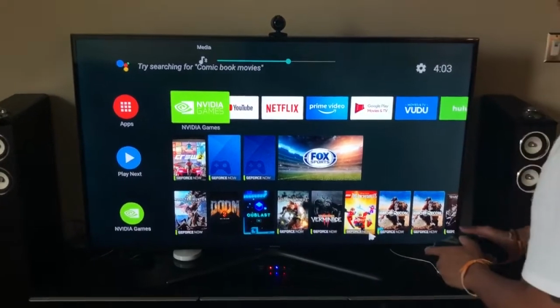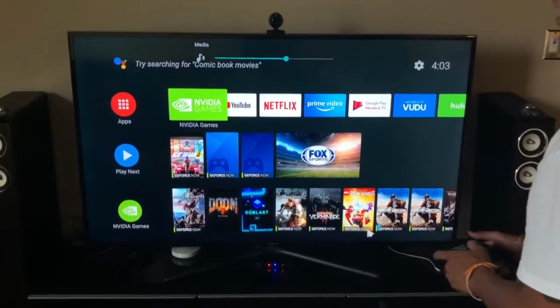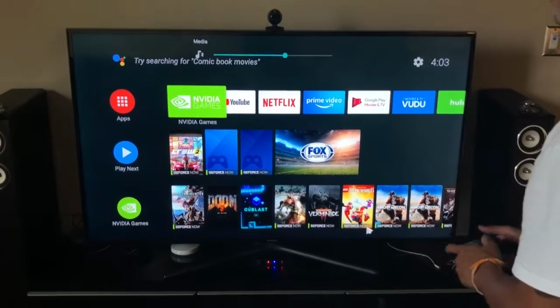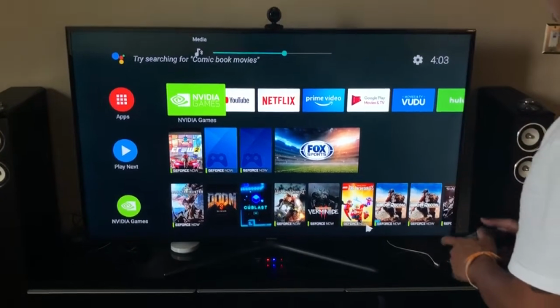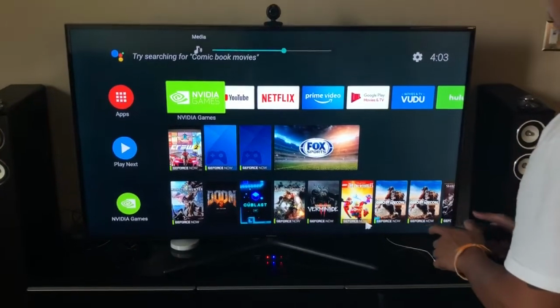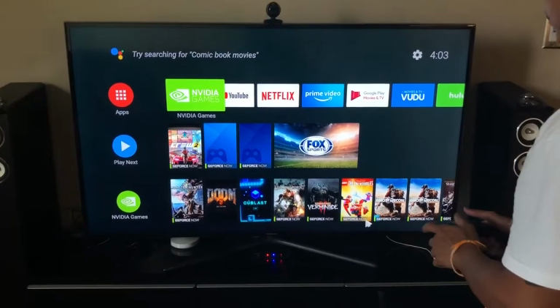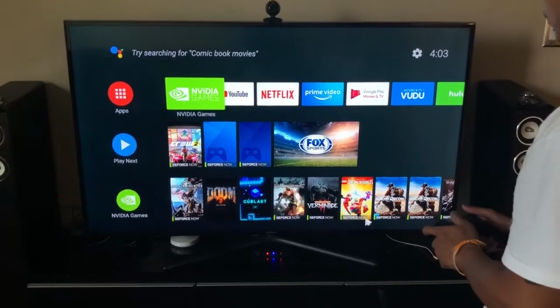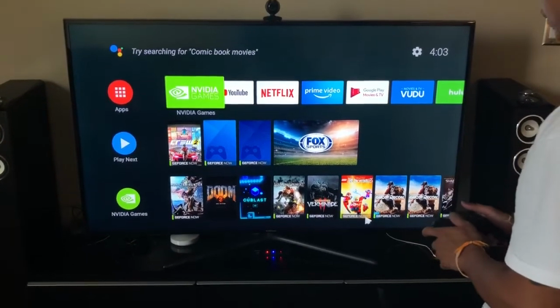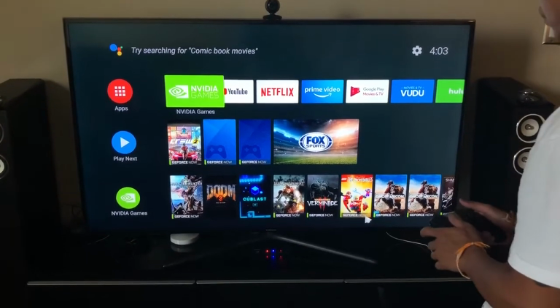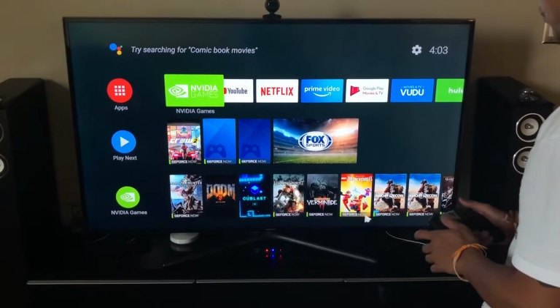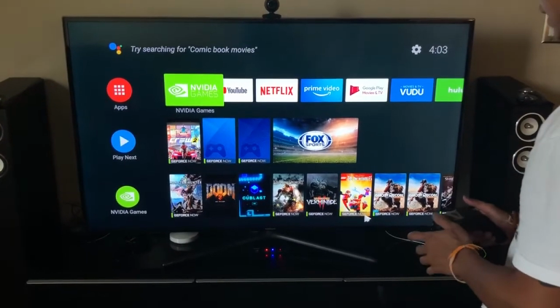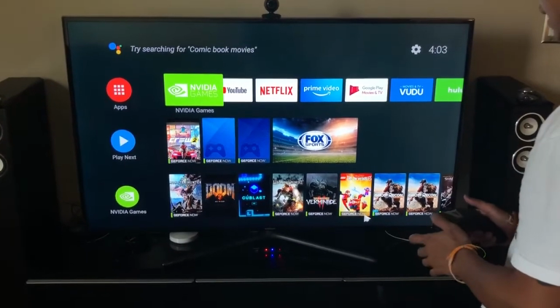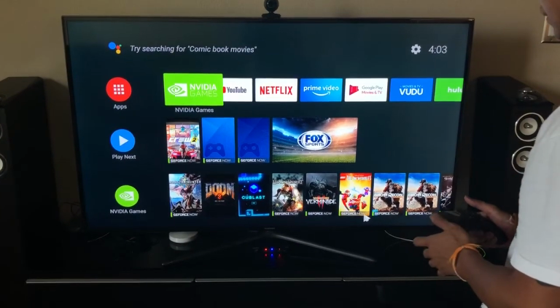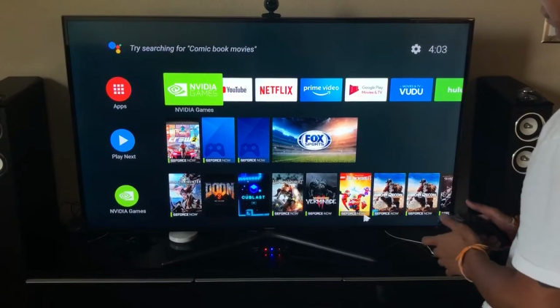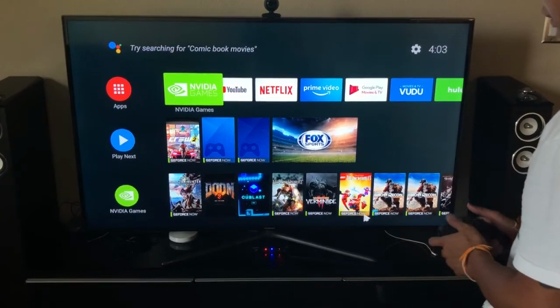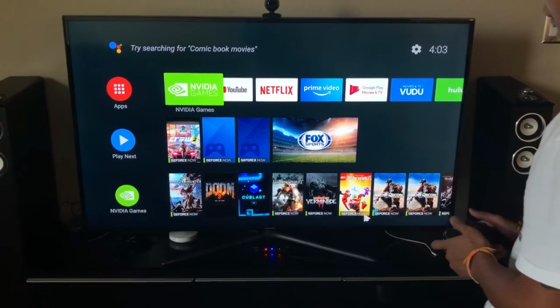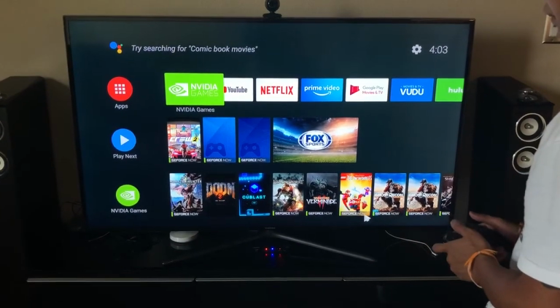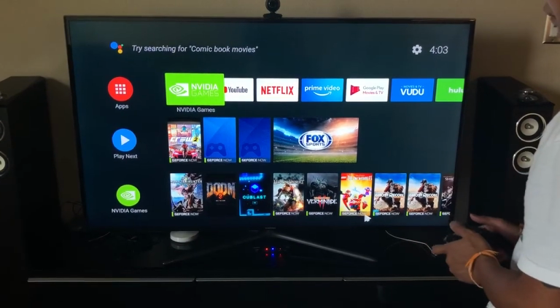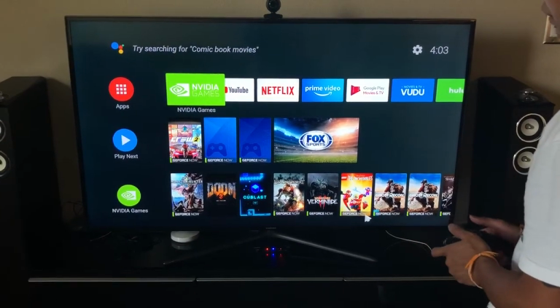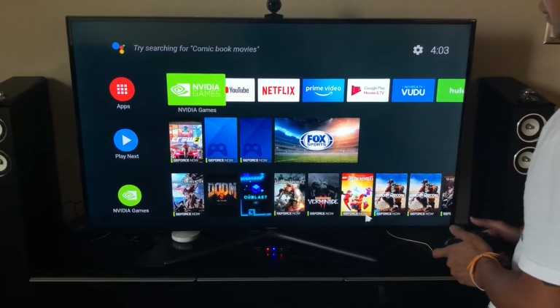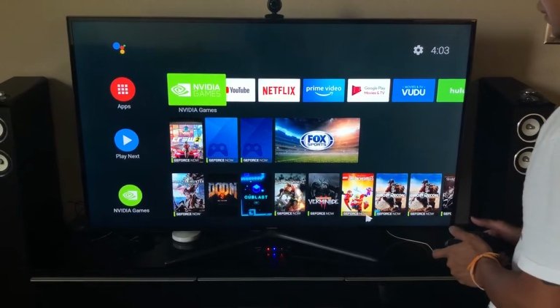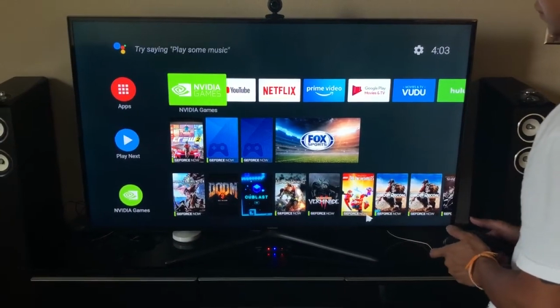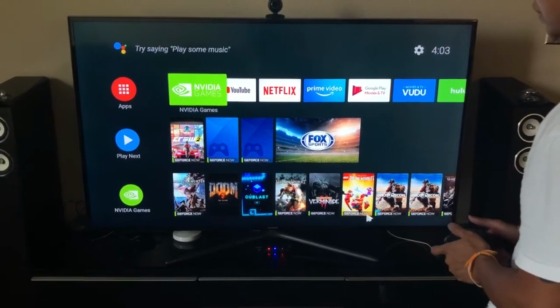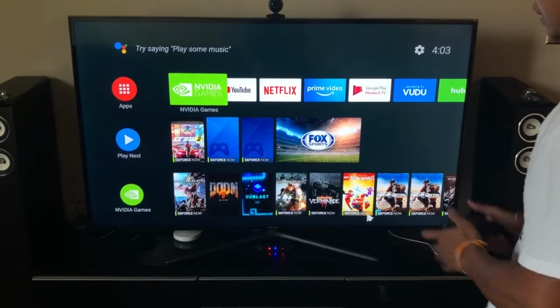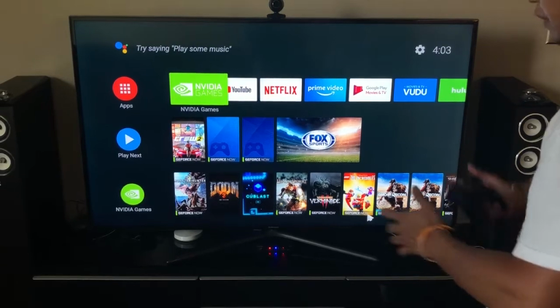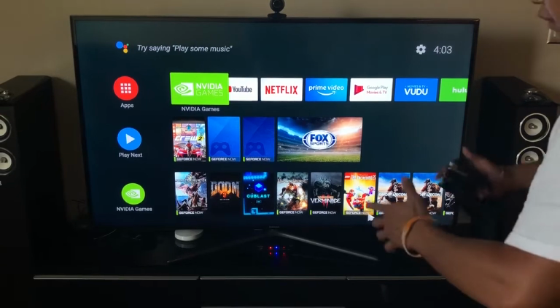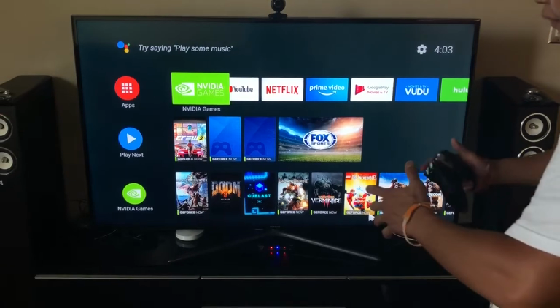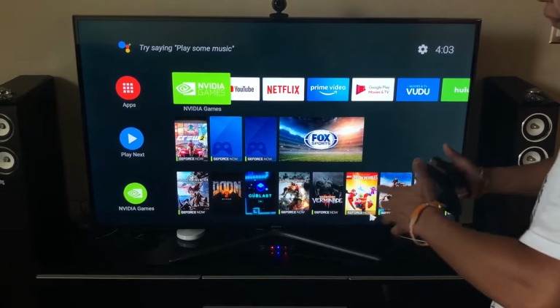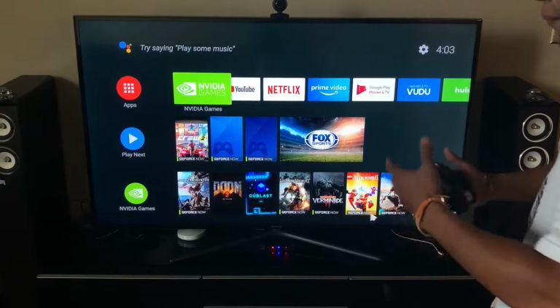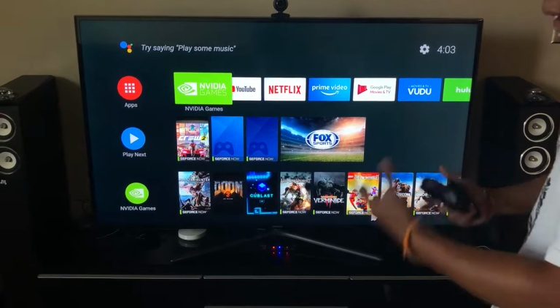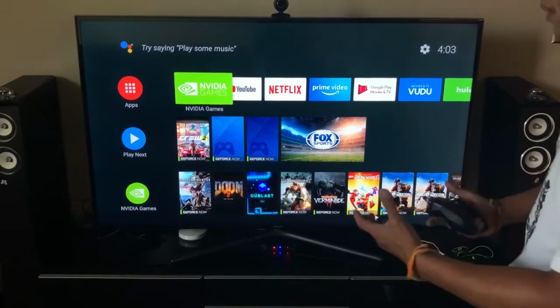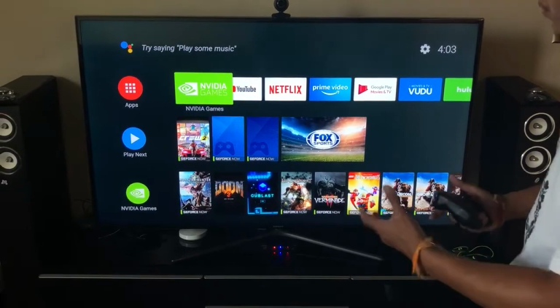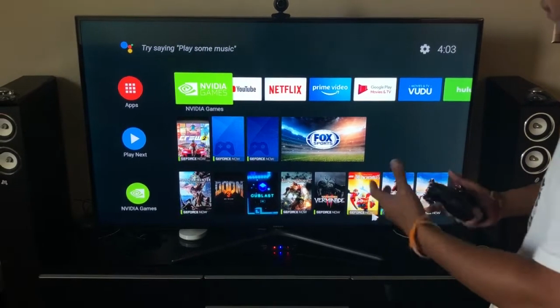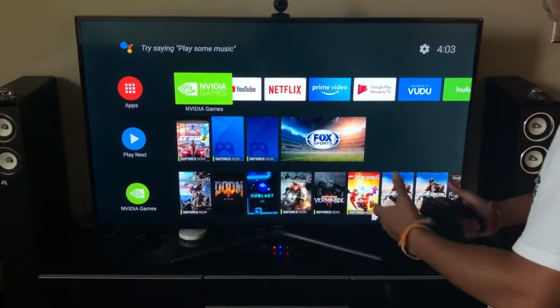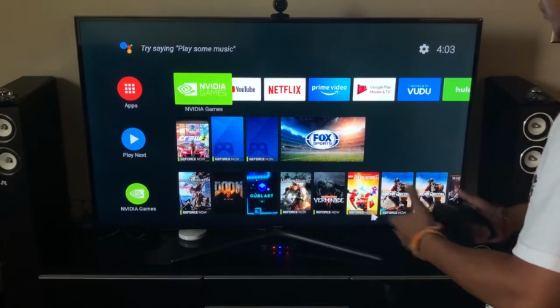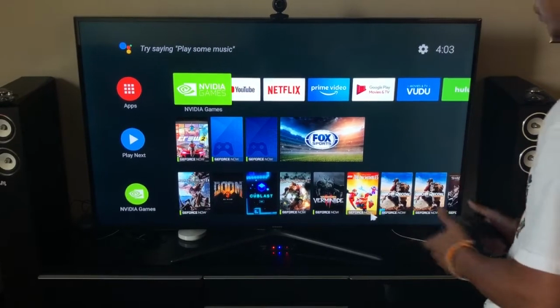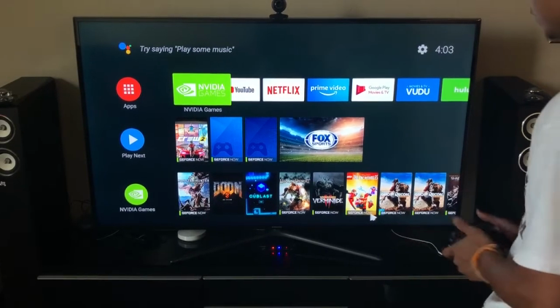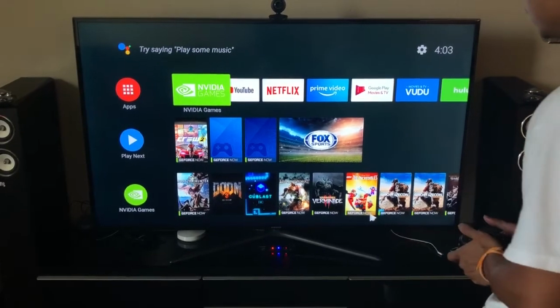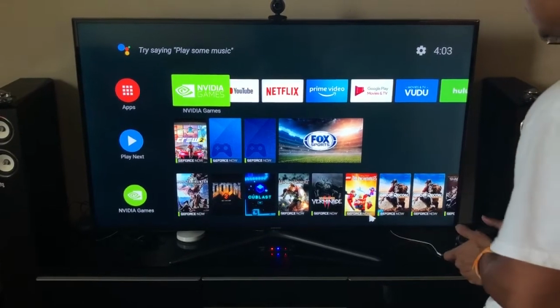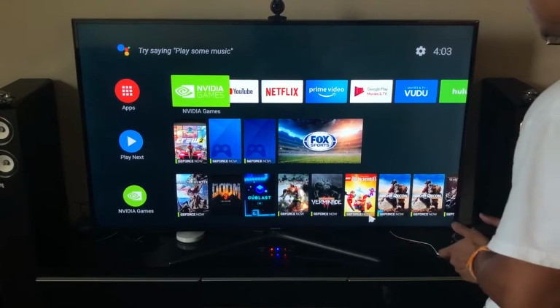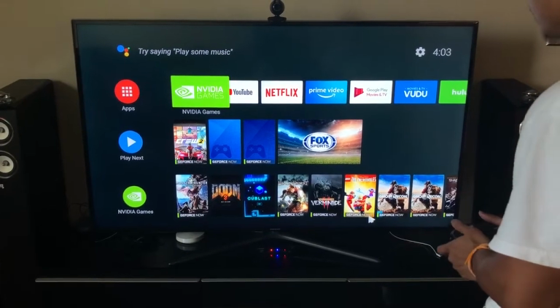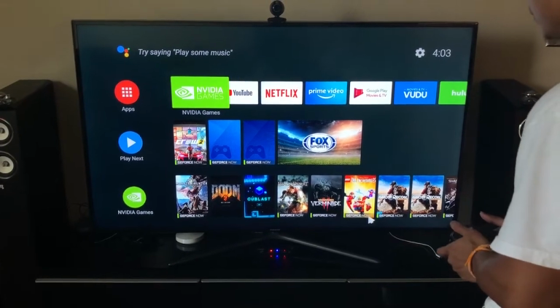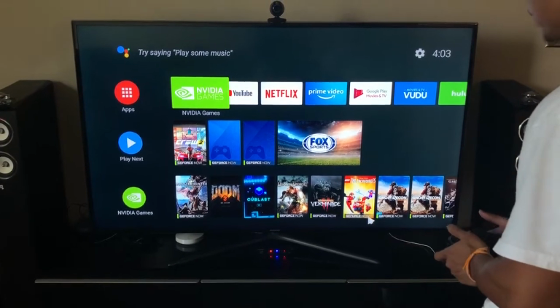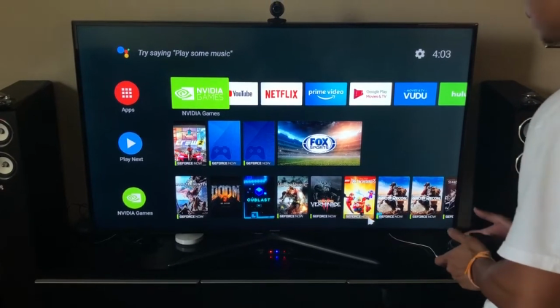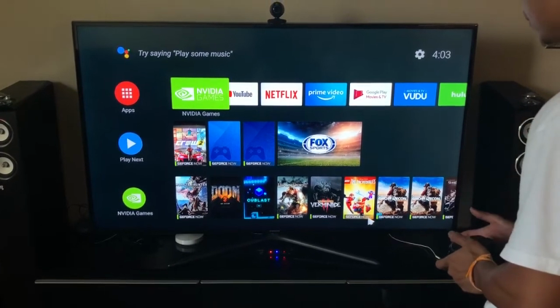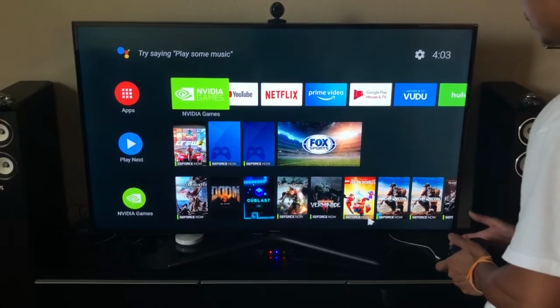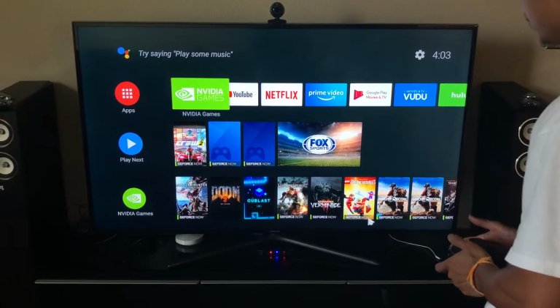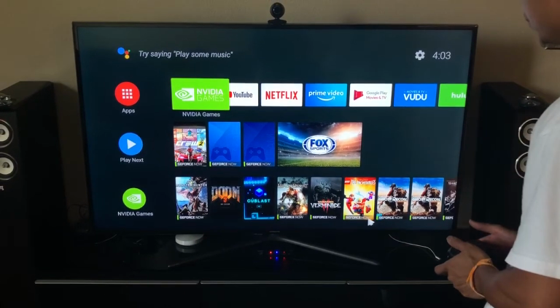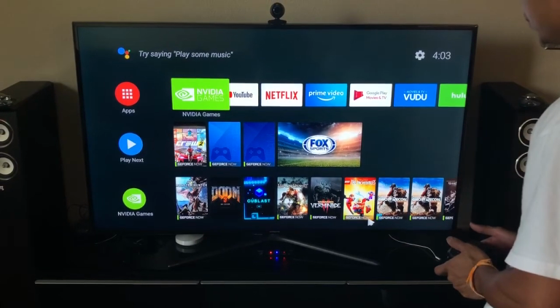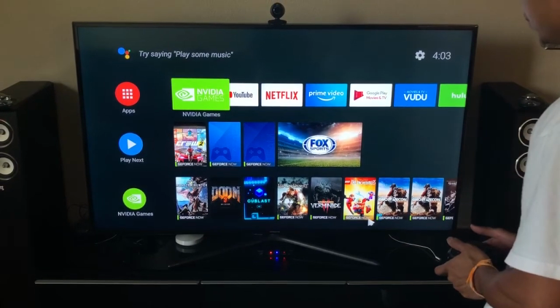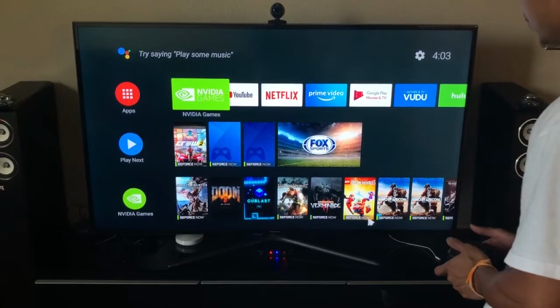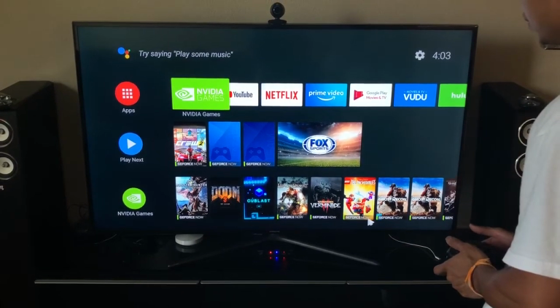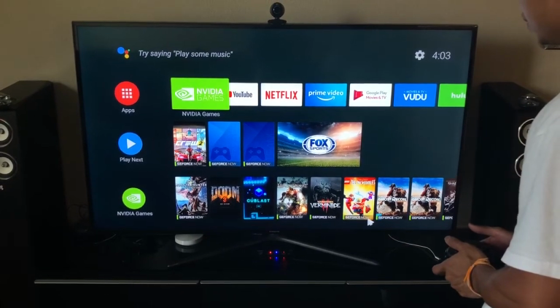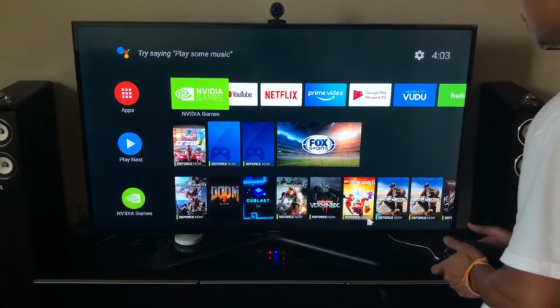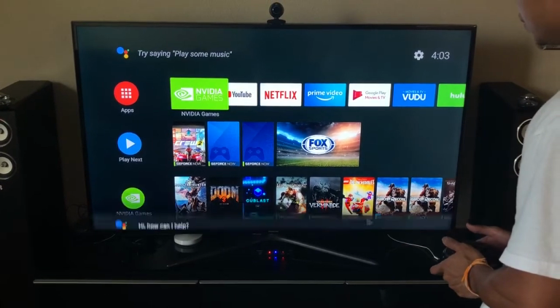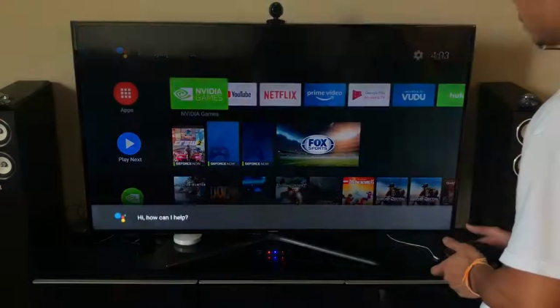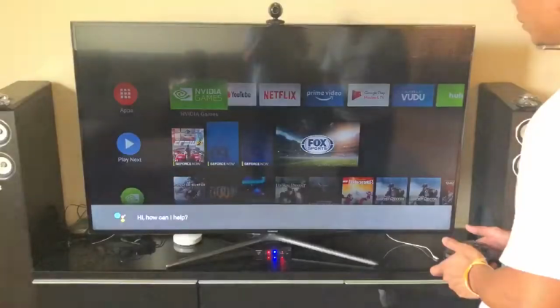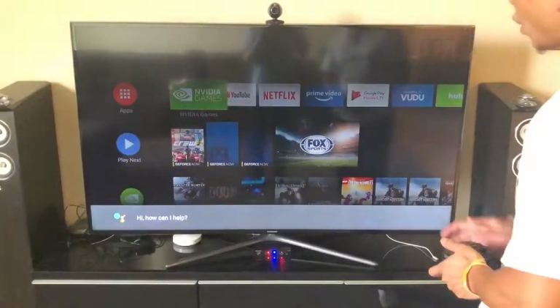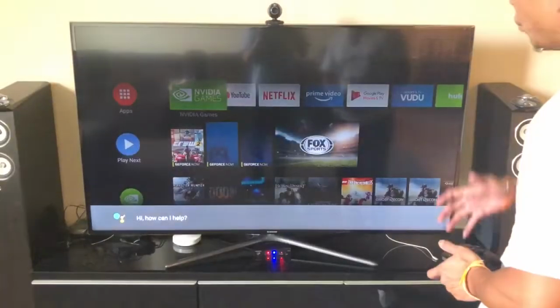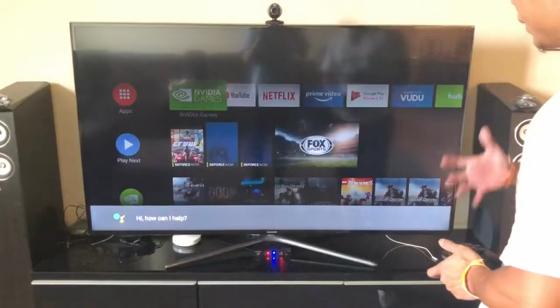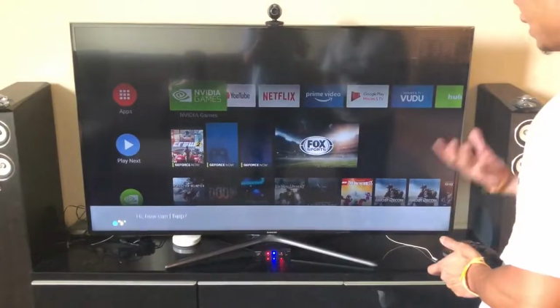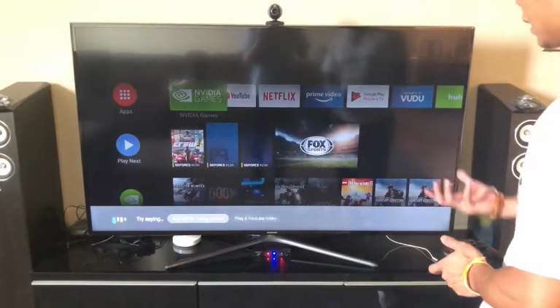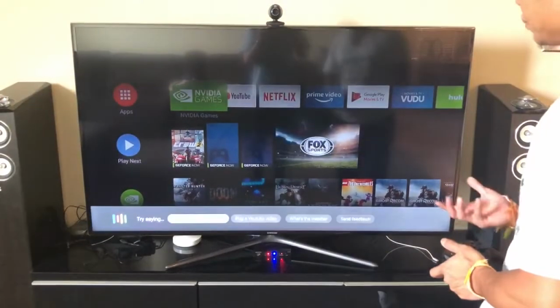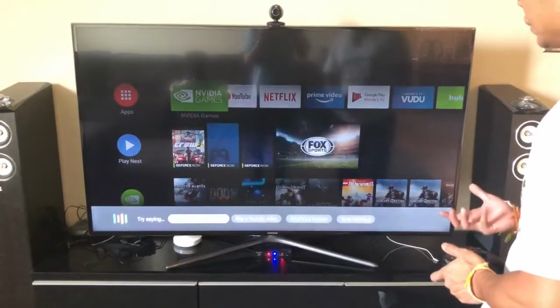So now we're gonna open Octopus, which is the mapper for the controllers. Hey Google, open Octopus.